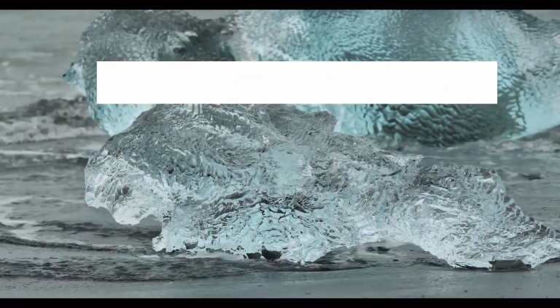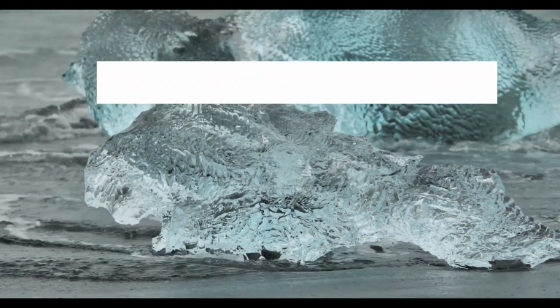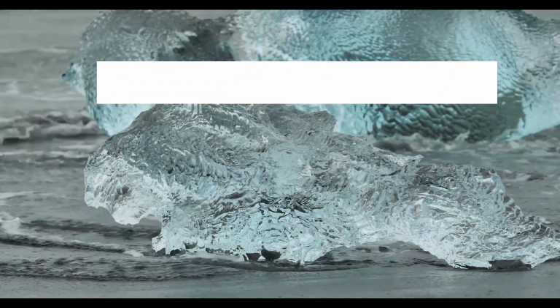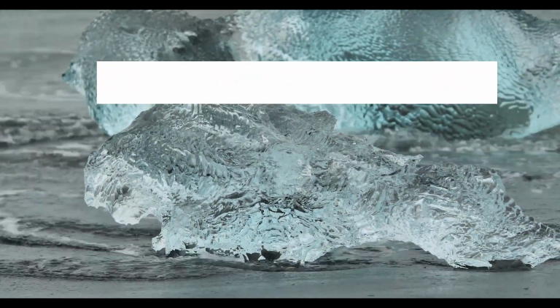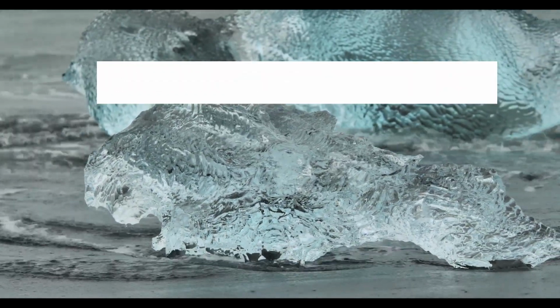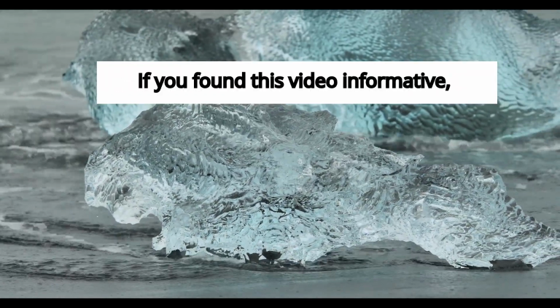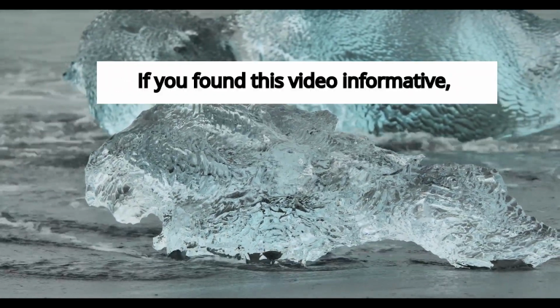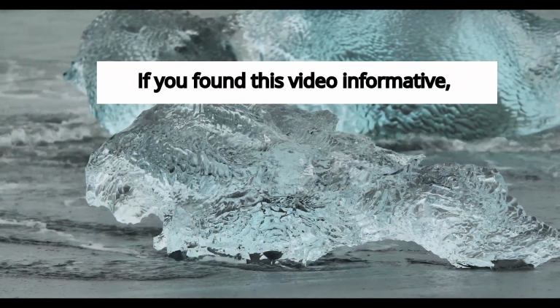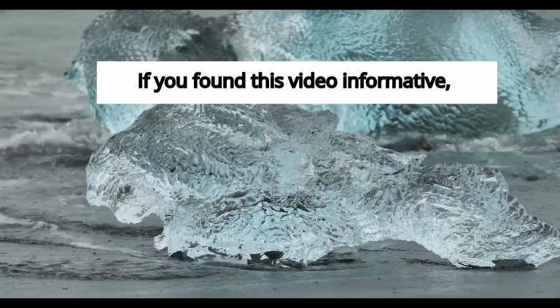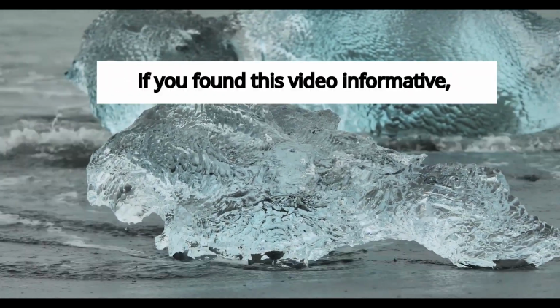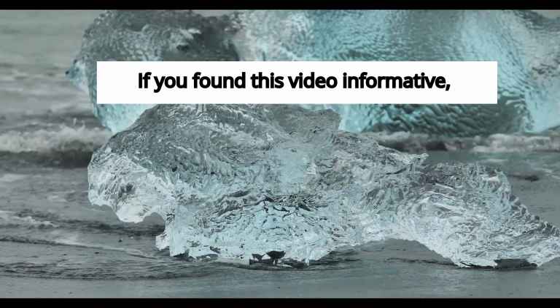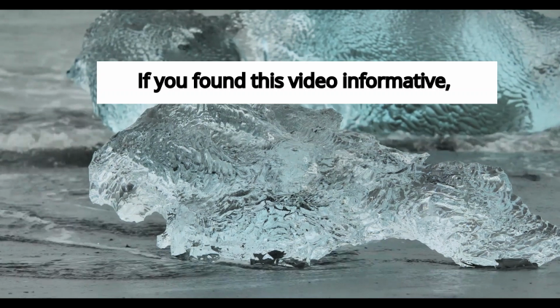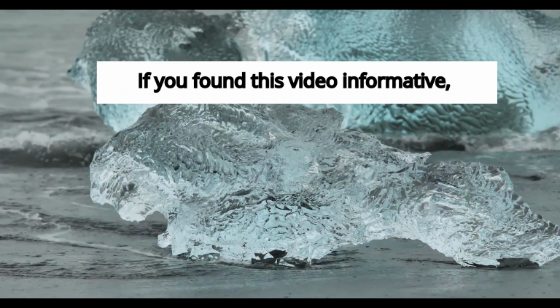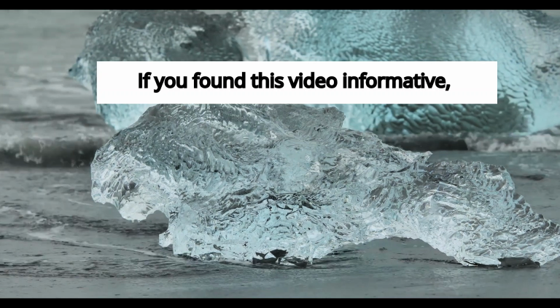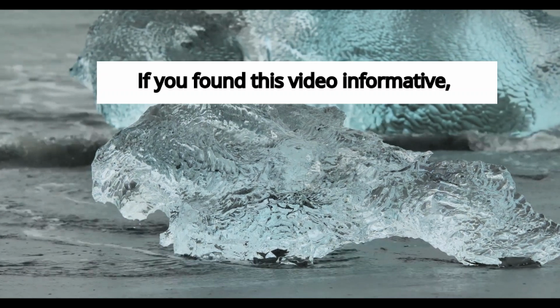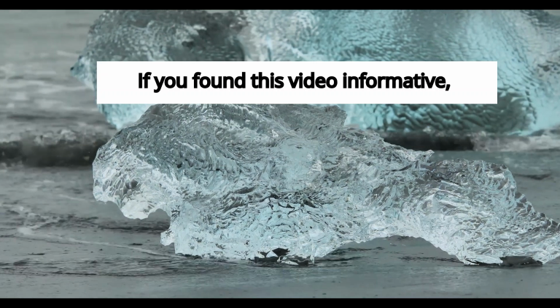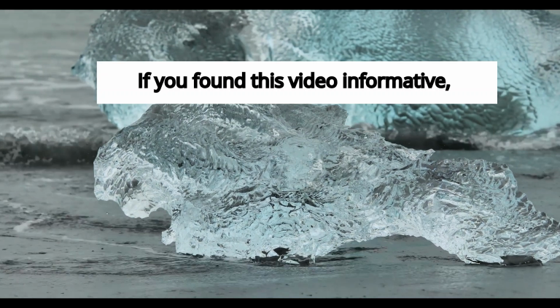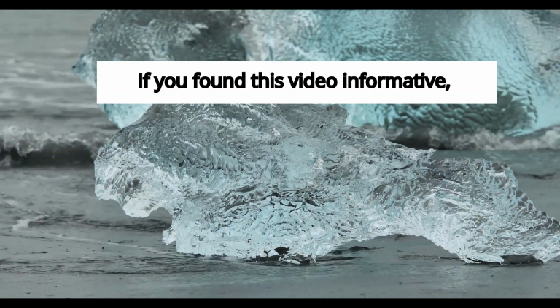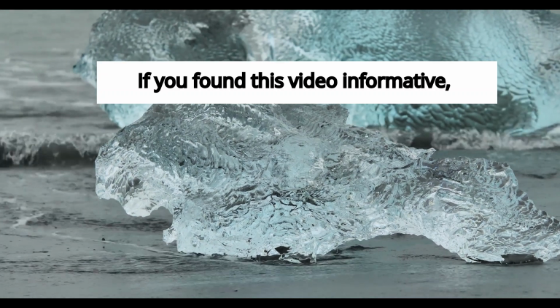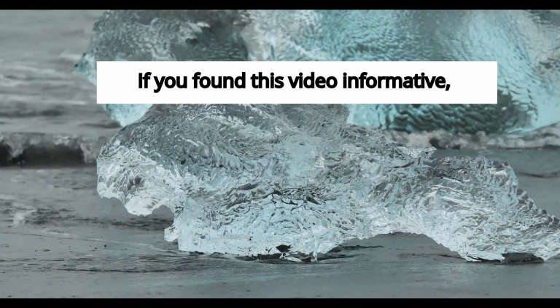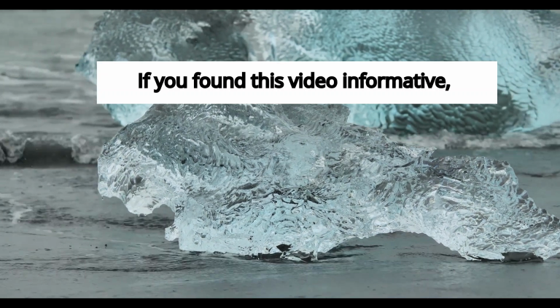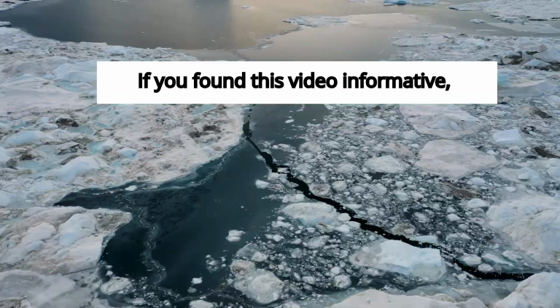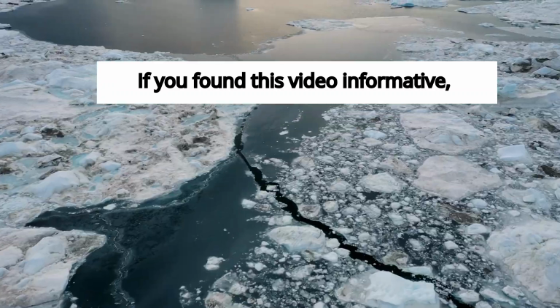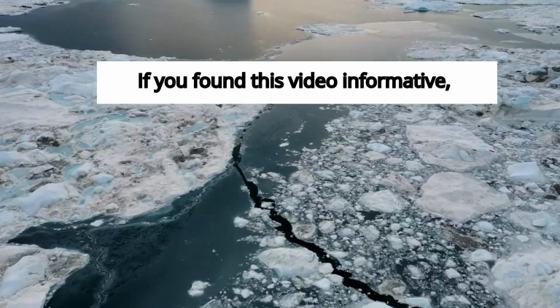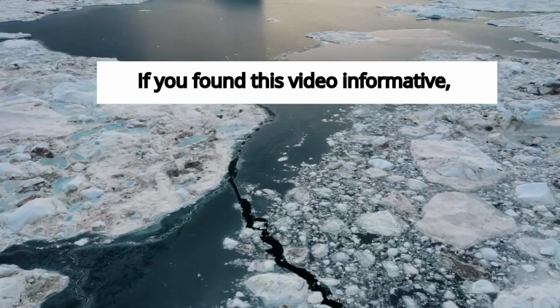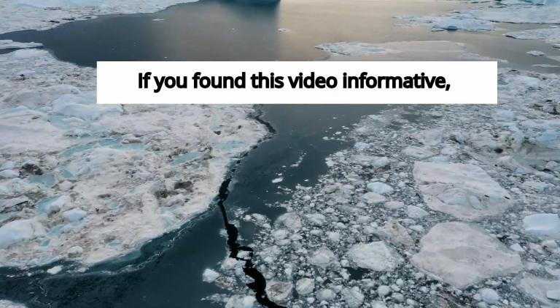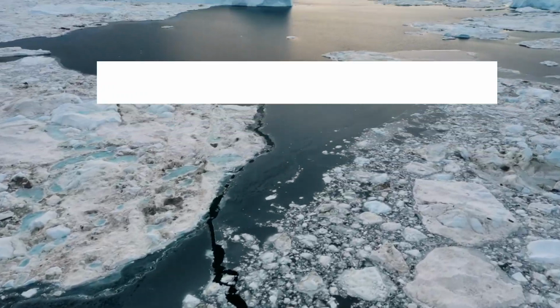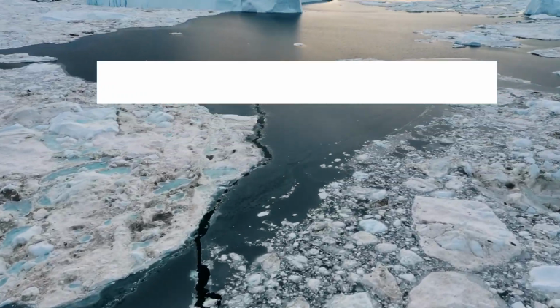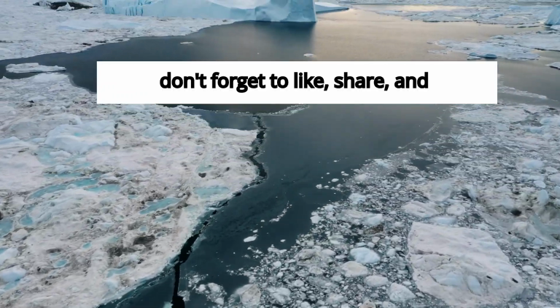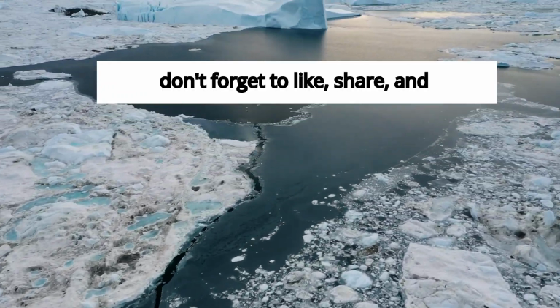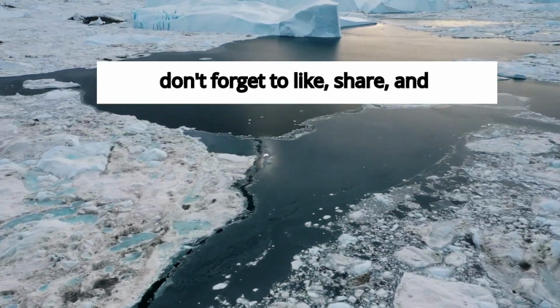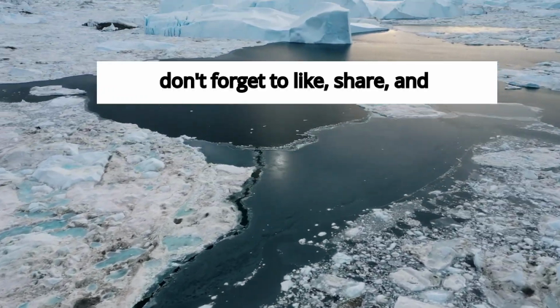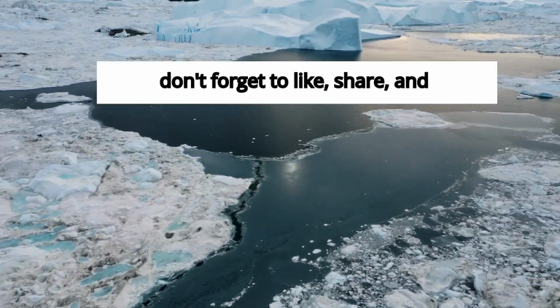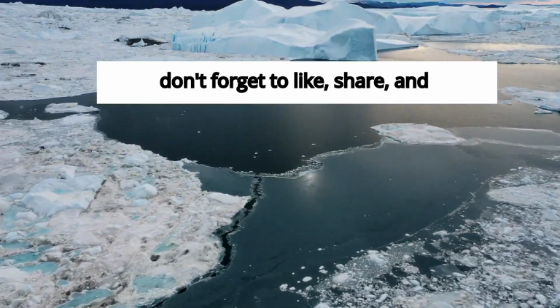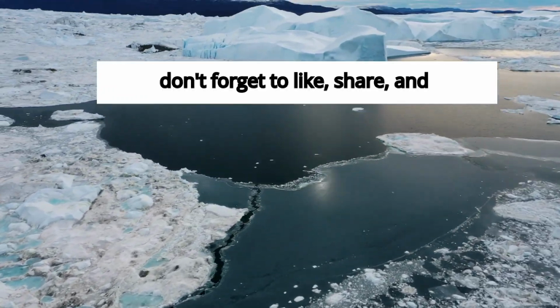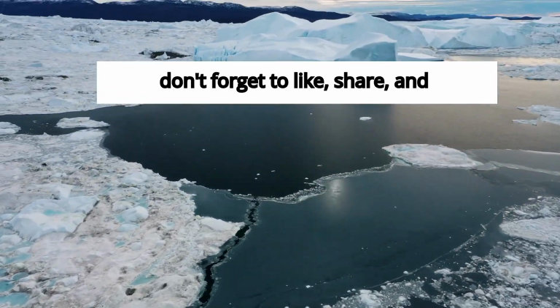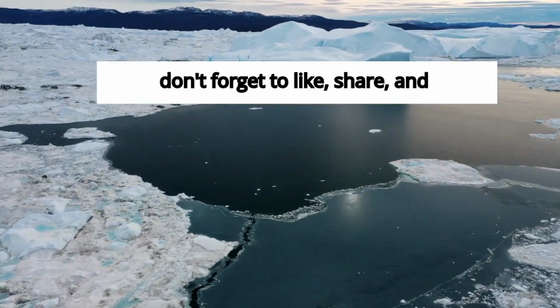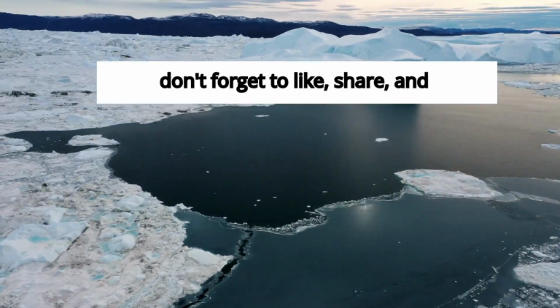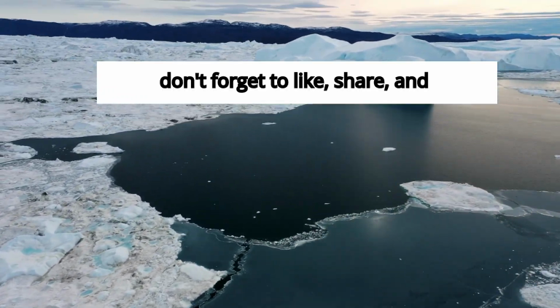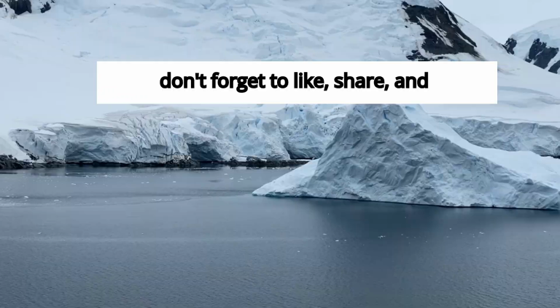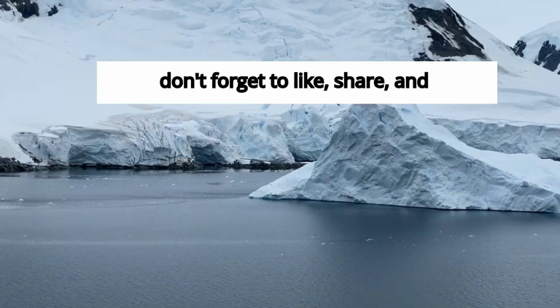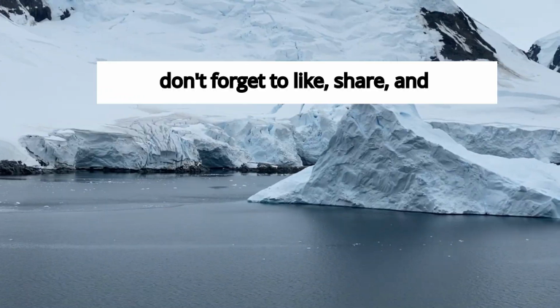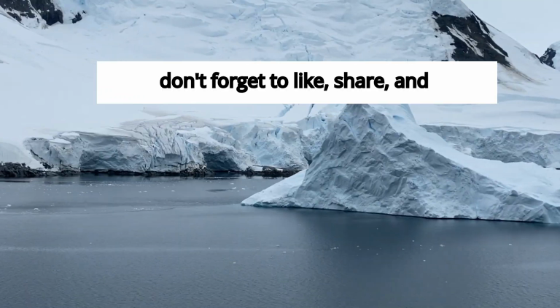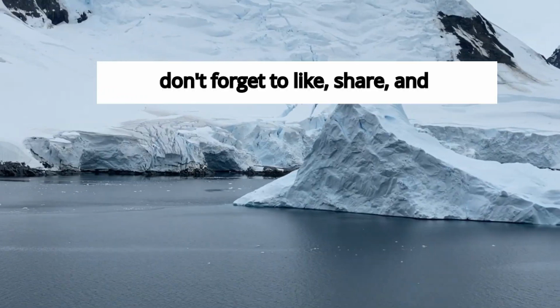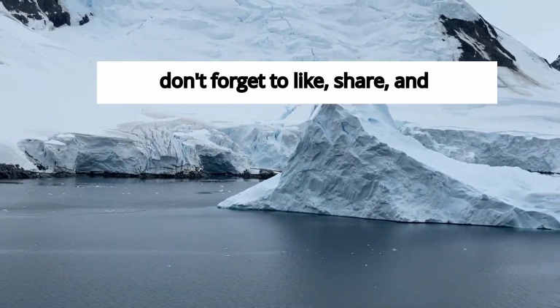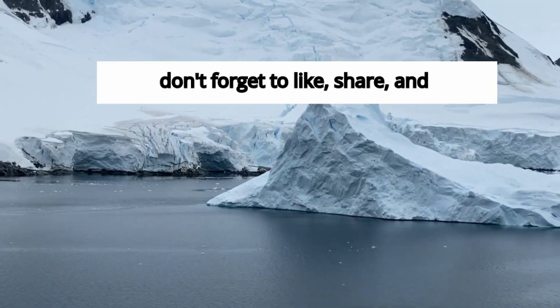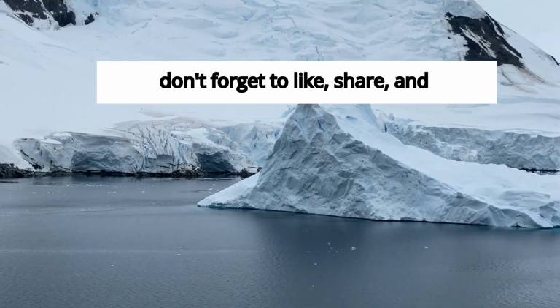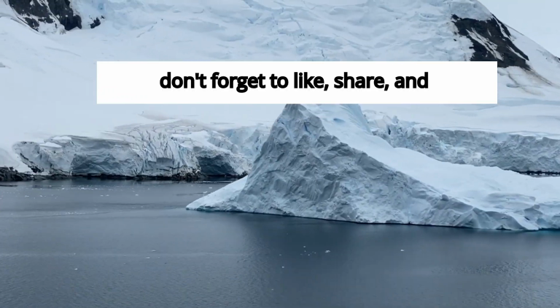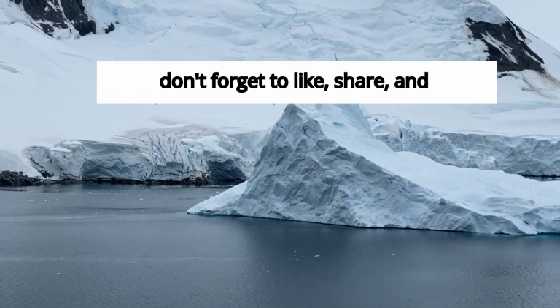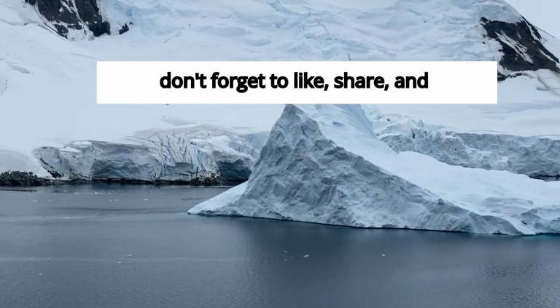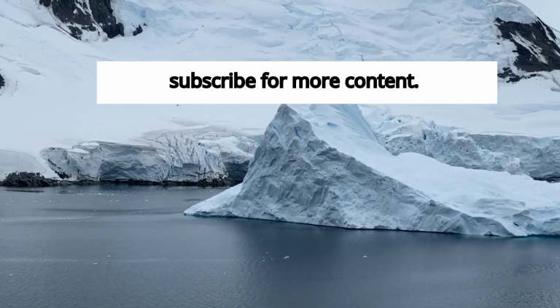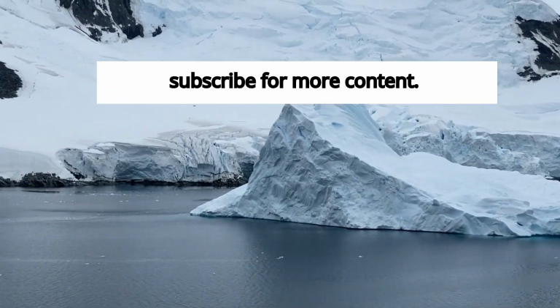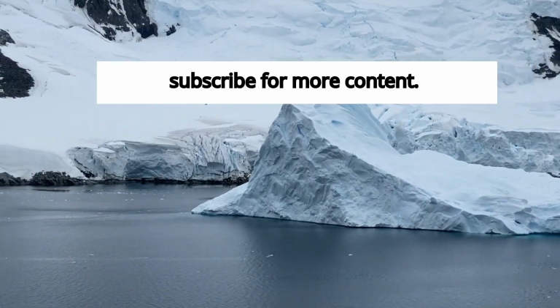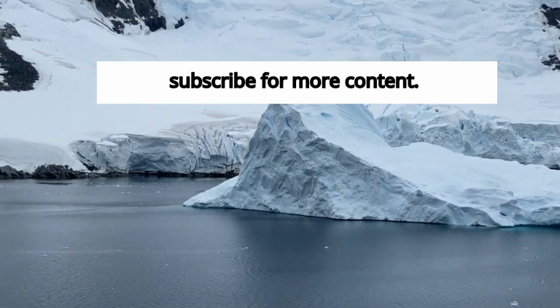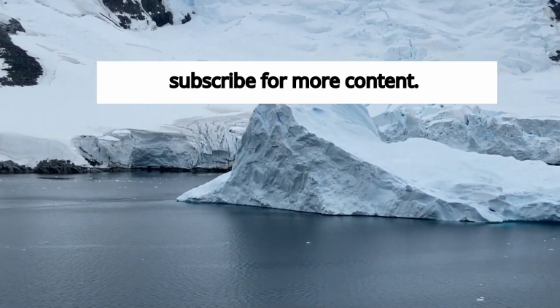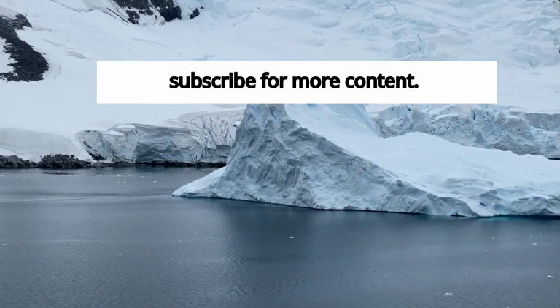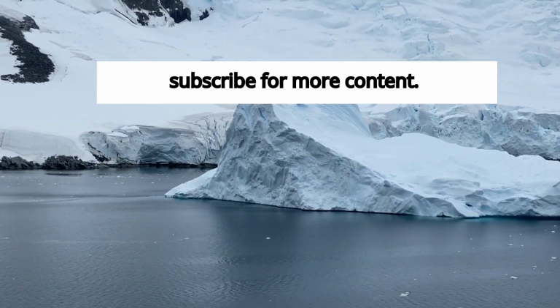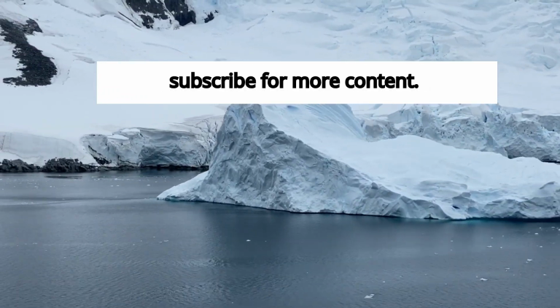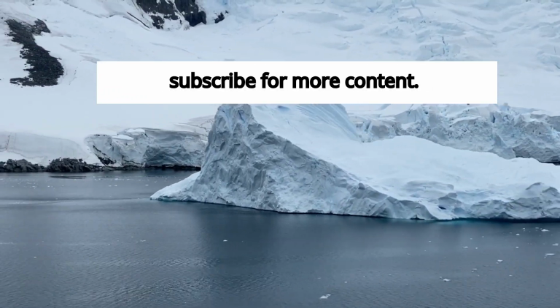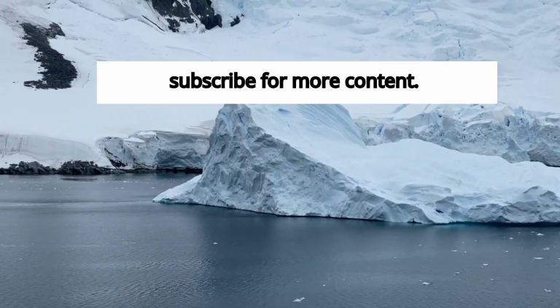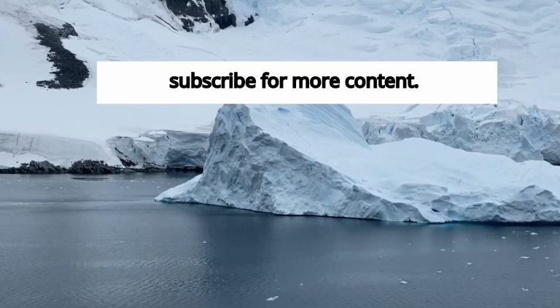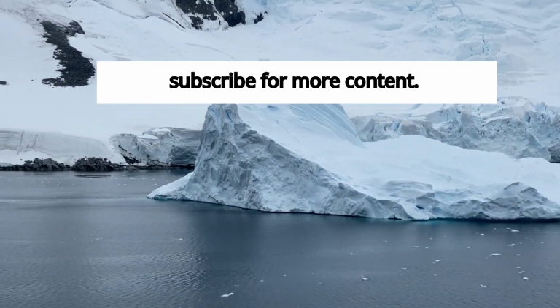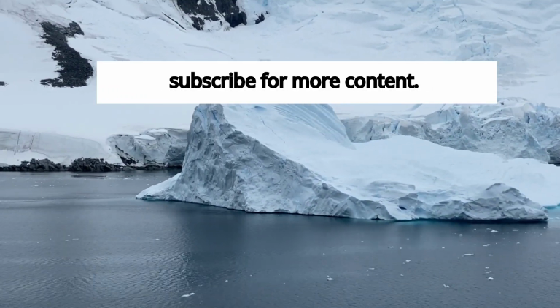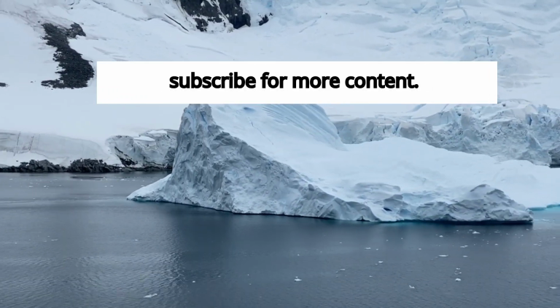If you found this video informative, don't forget to like, share, and subscribe for more content.